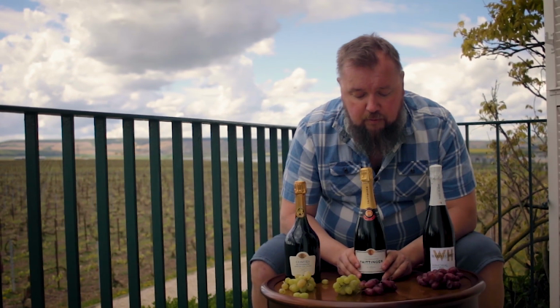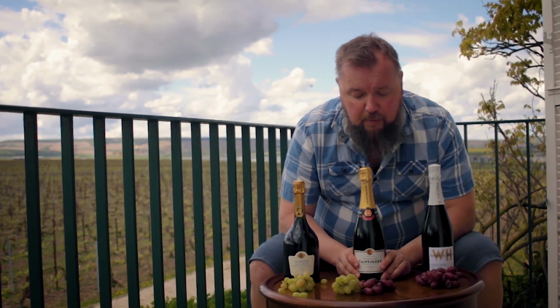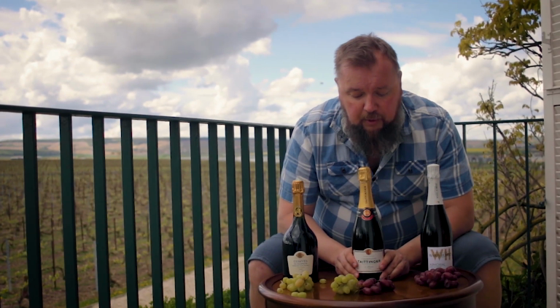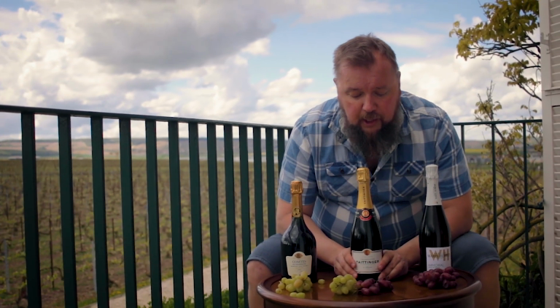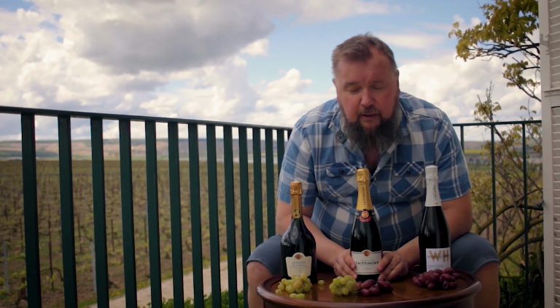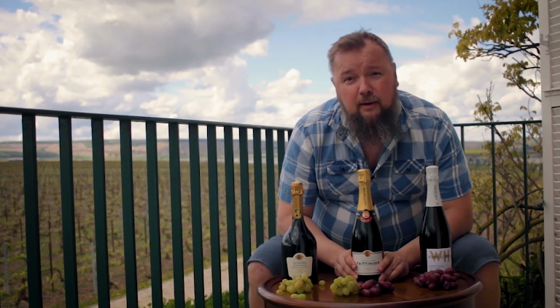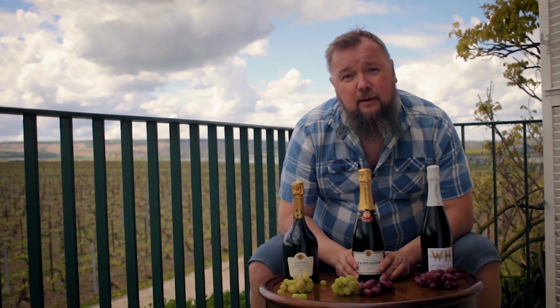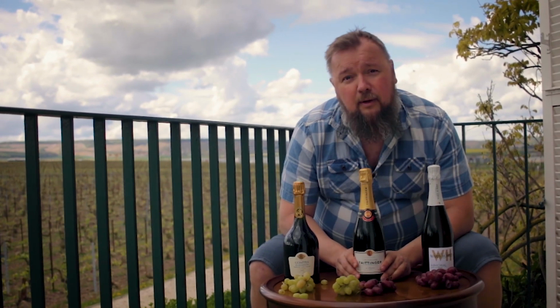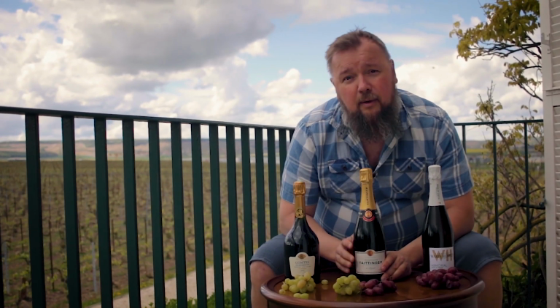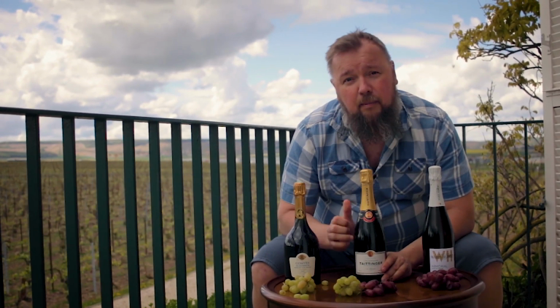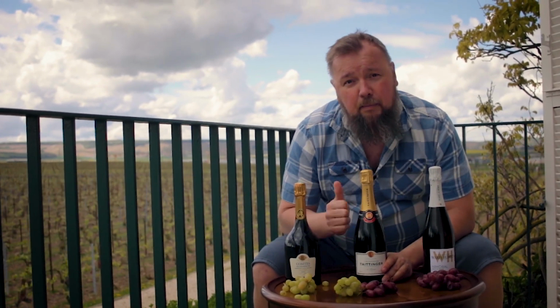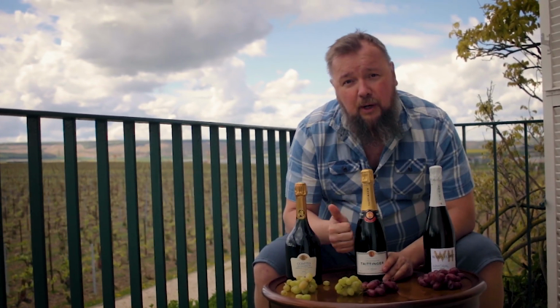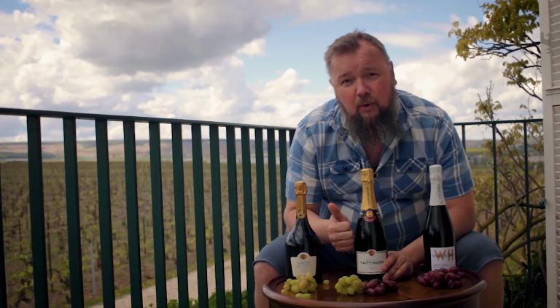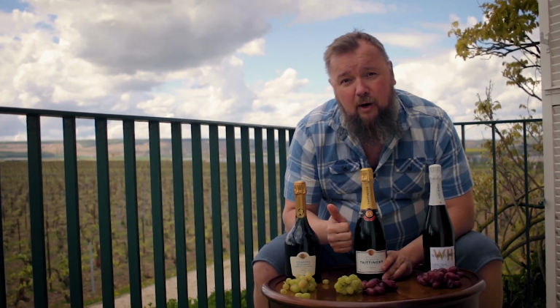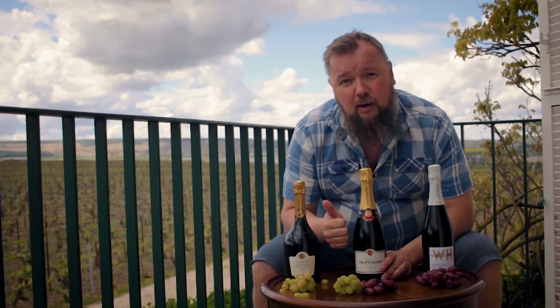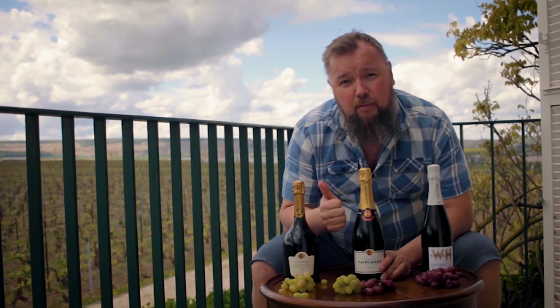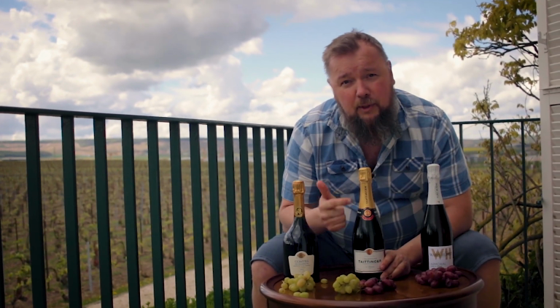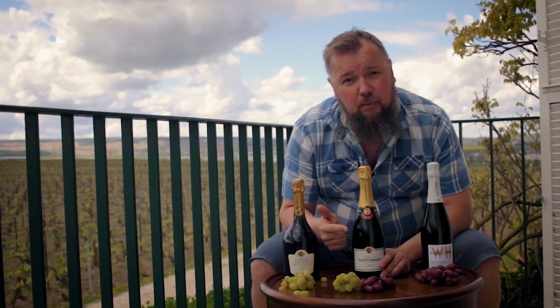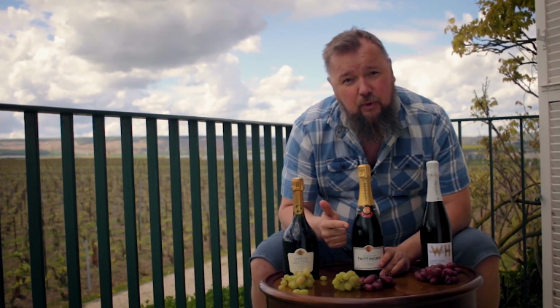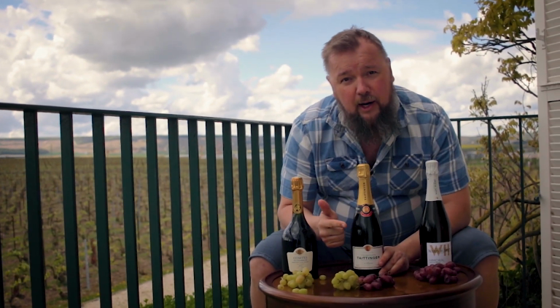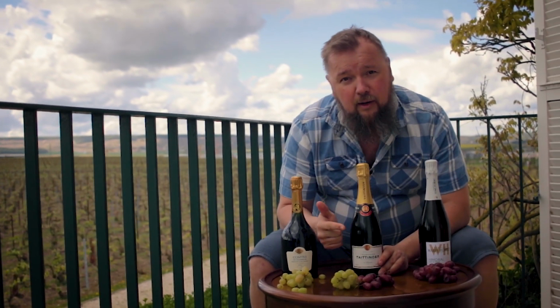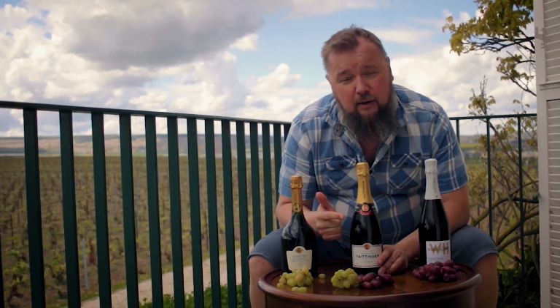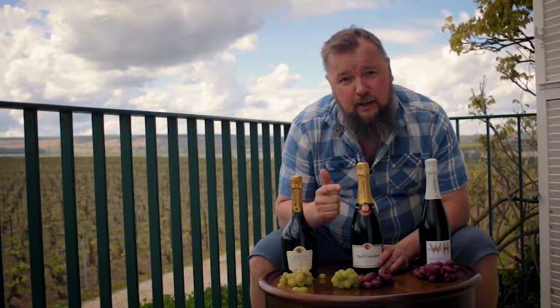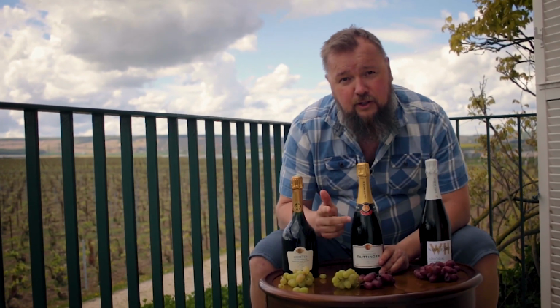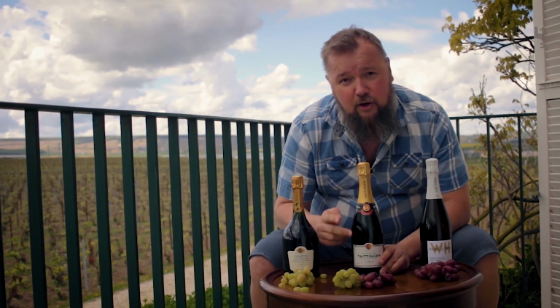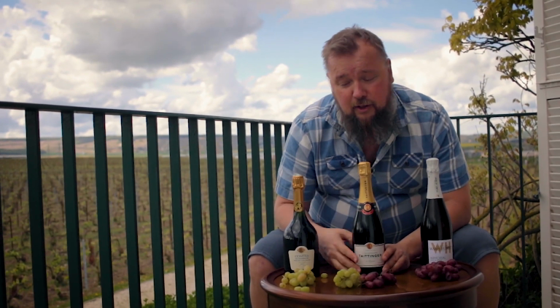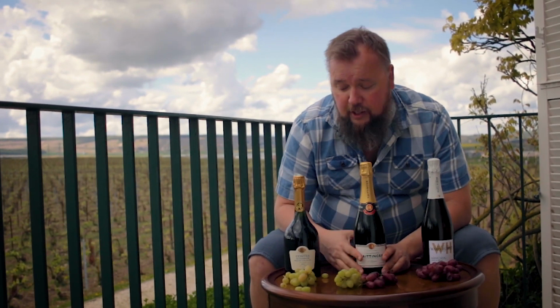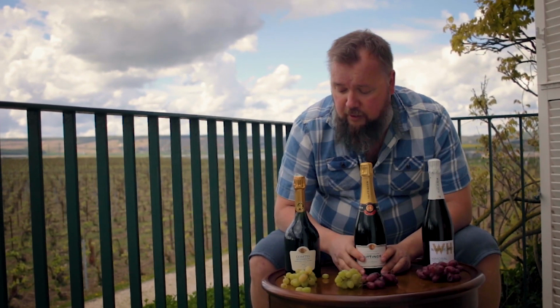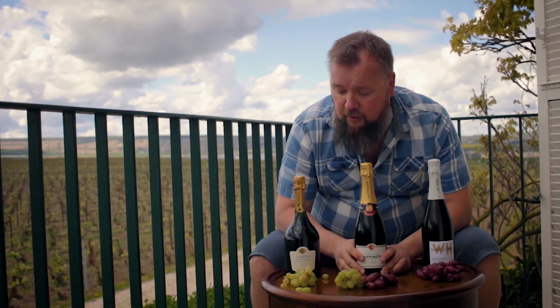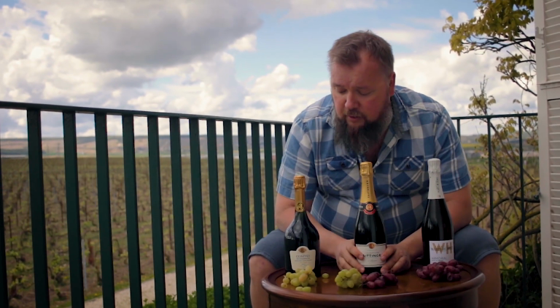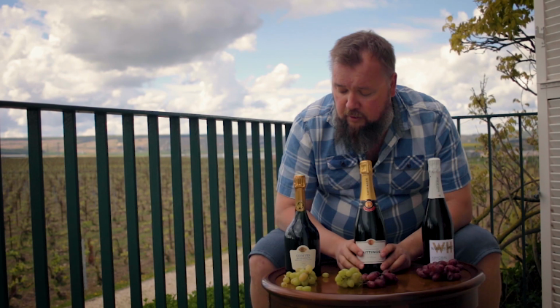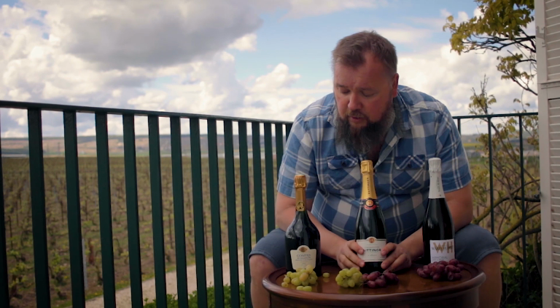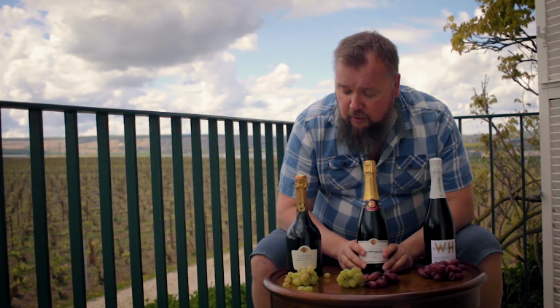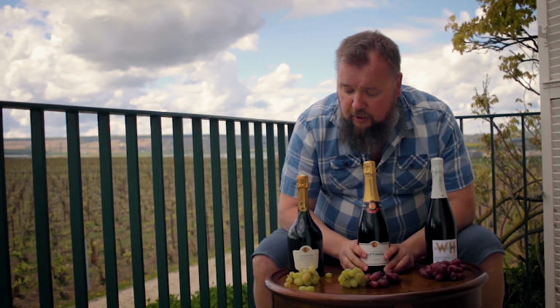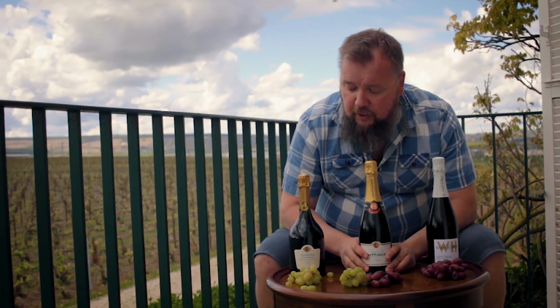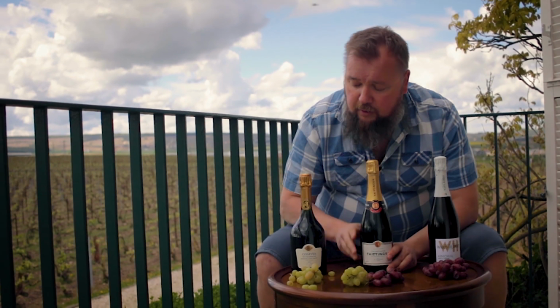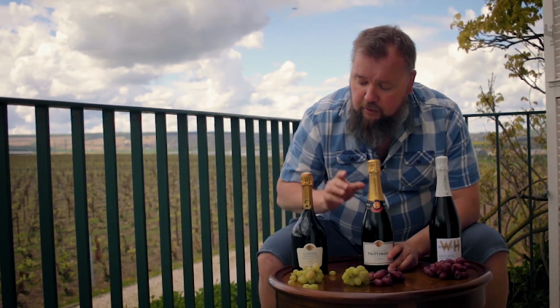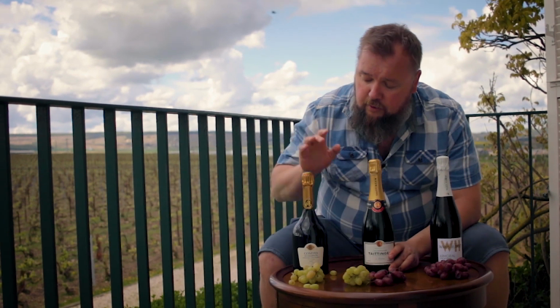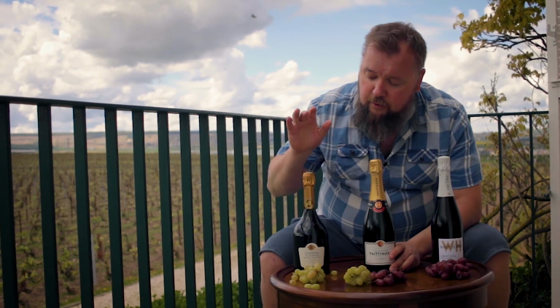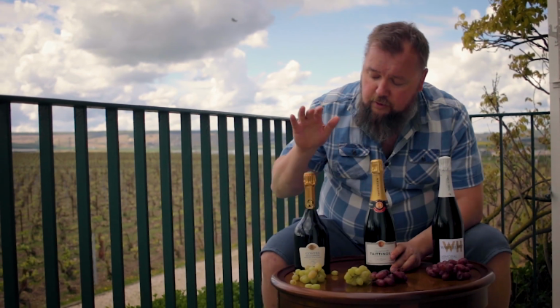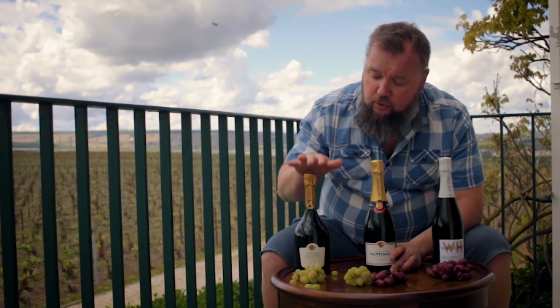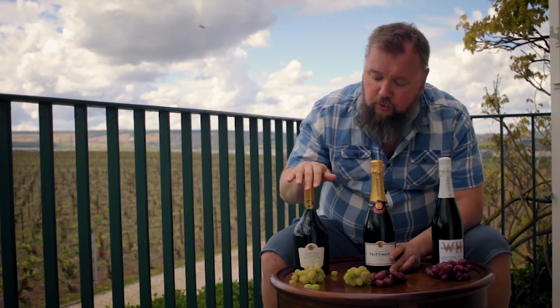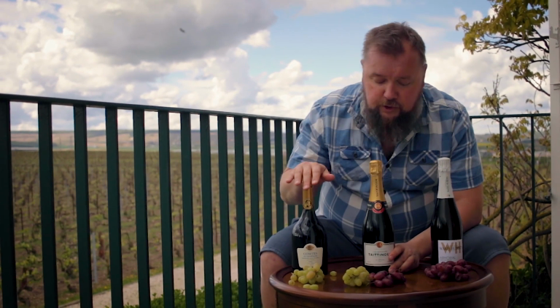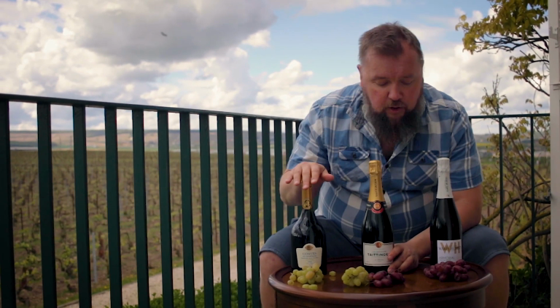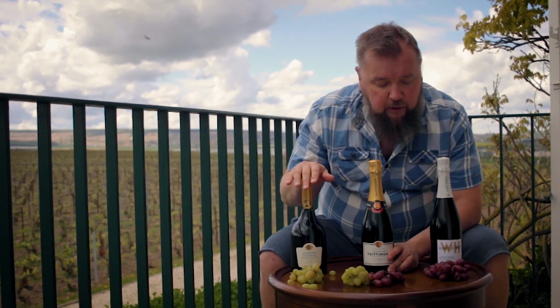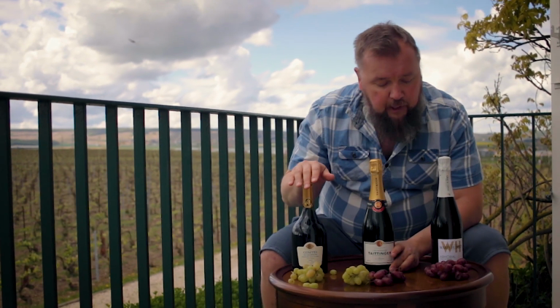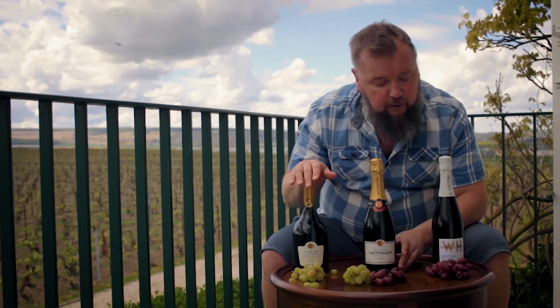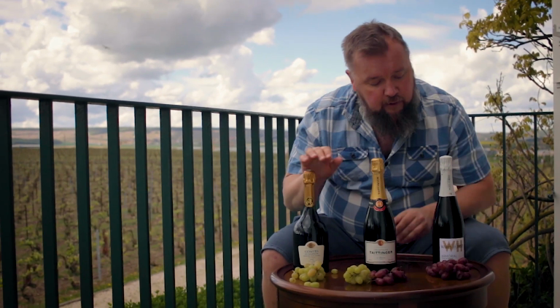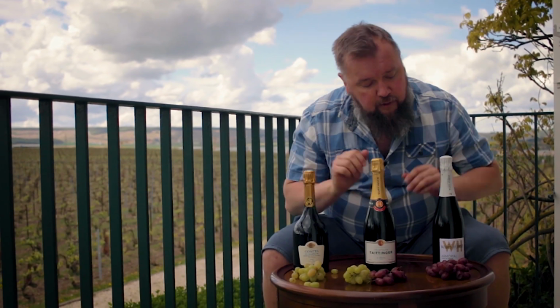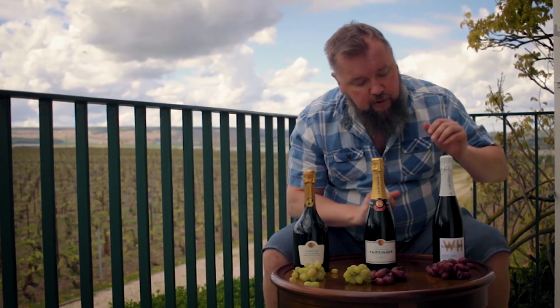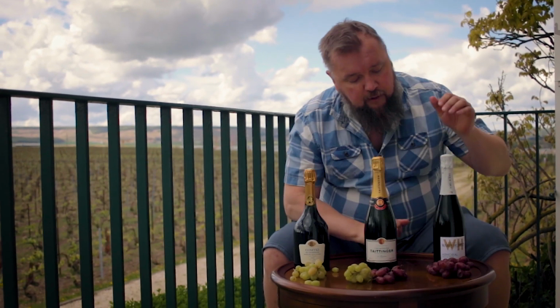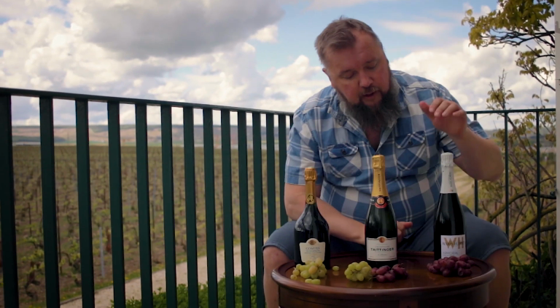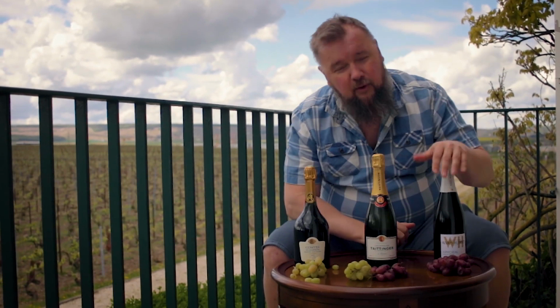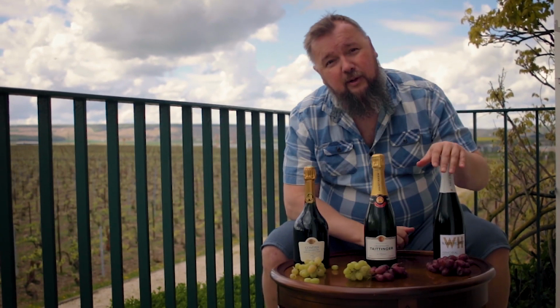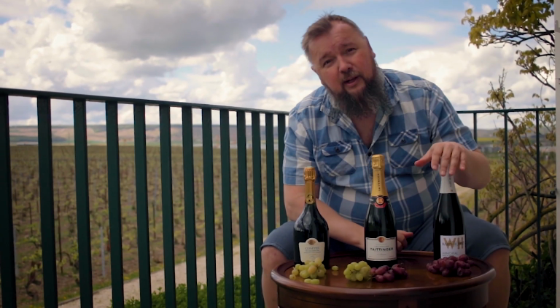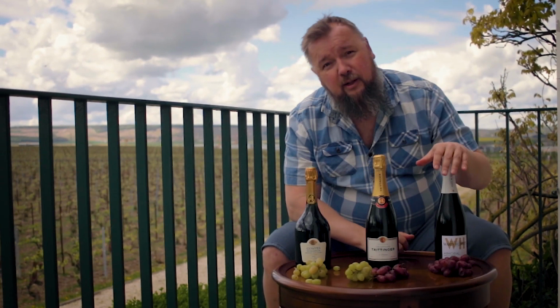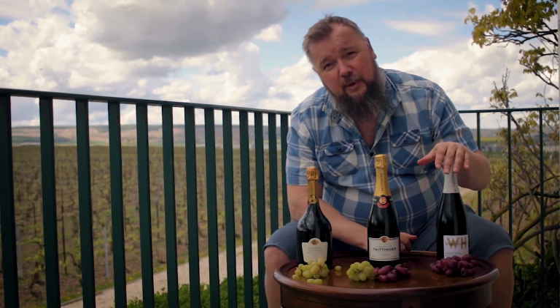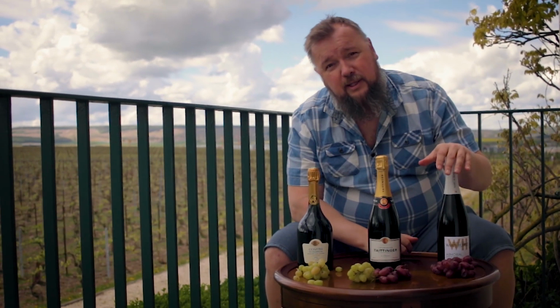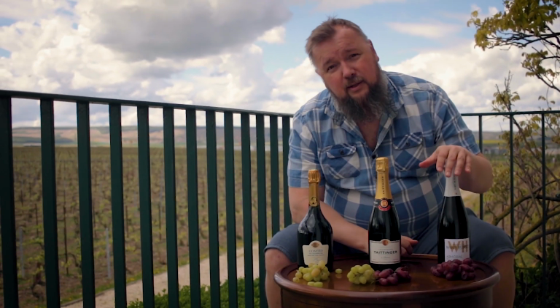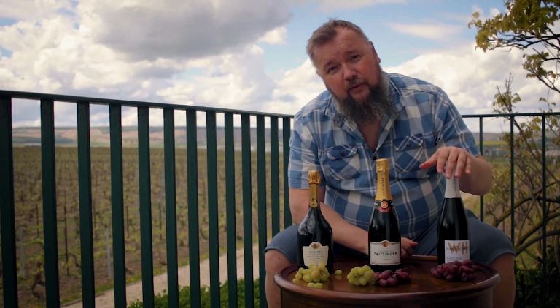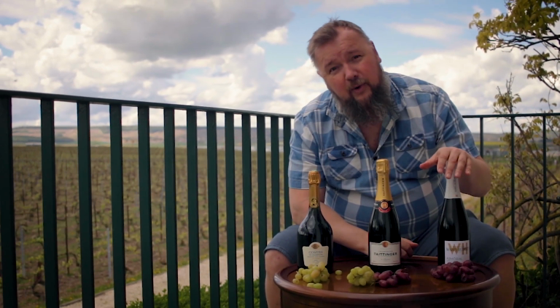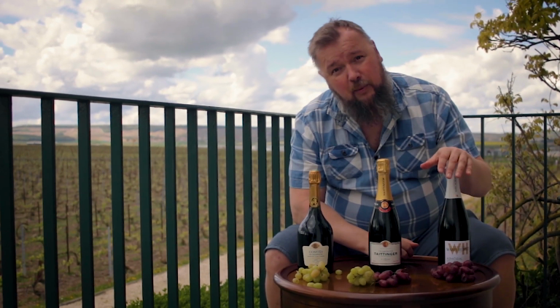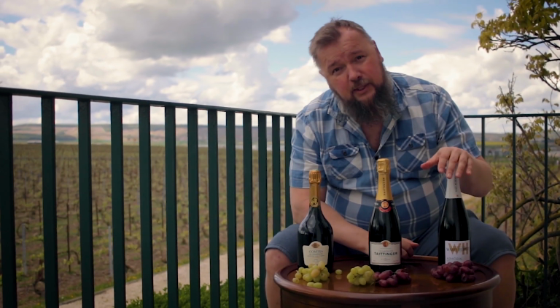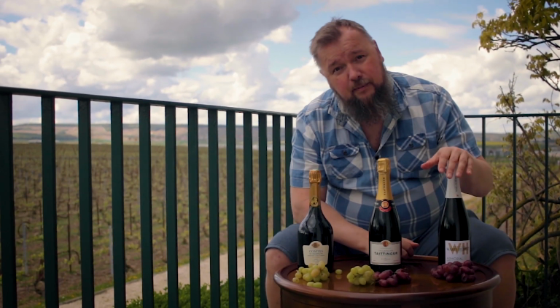So remember that: Pinot Noir, Pinot Meunier, and Chardonnay — and only Chardonnay for Blanc de Blancs, and only a mix of the red ones for Blanc de Noirs.